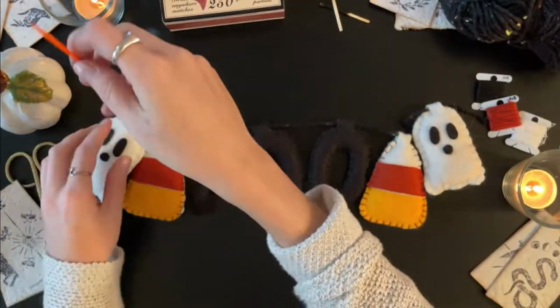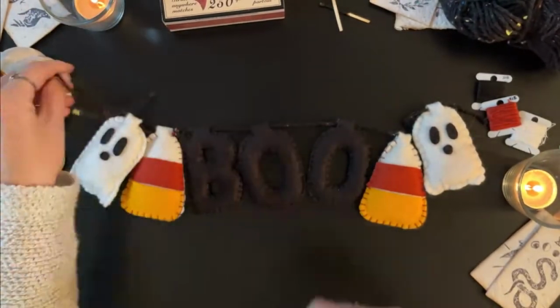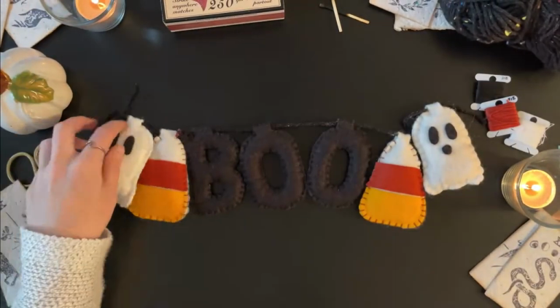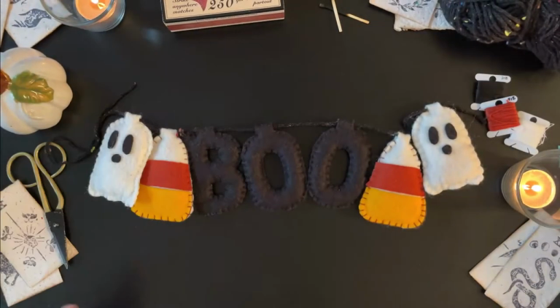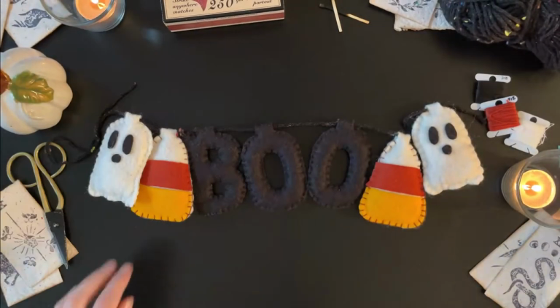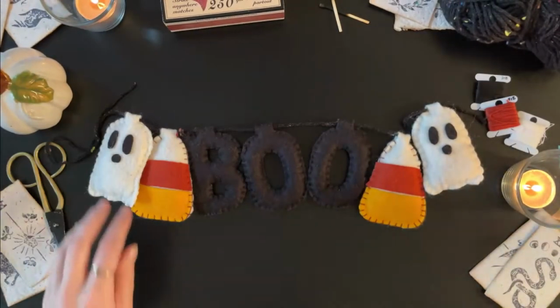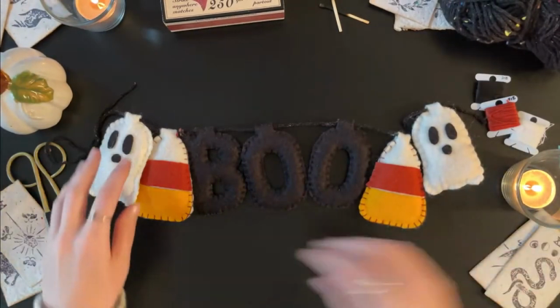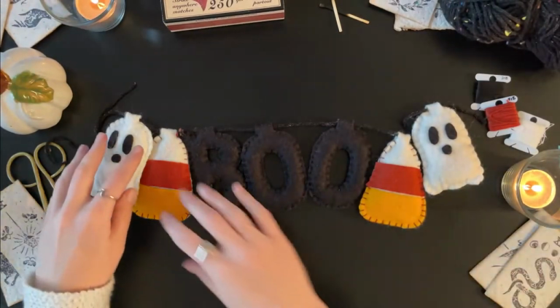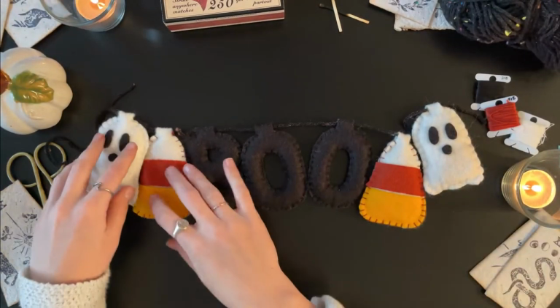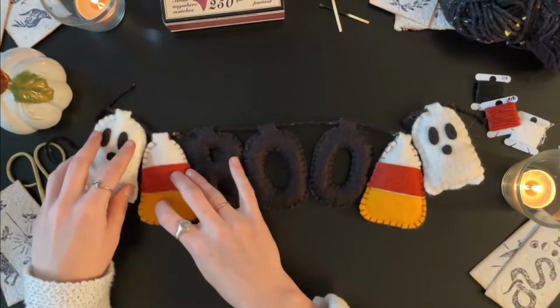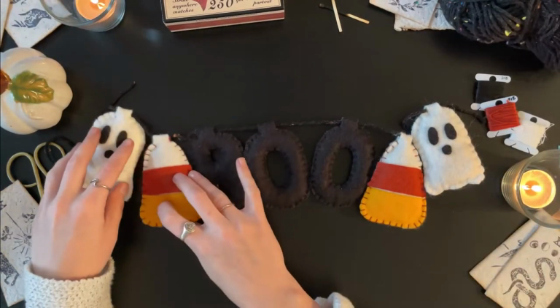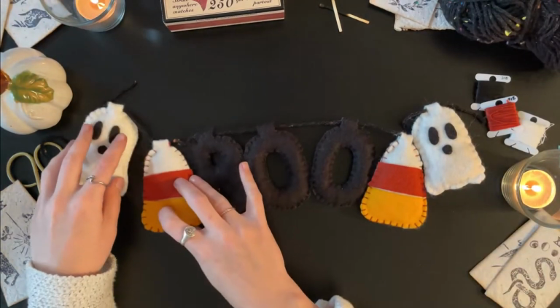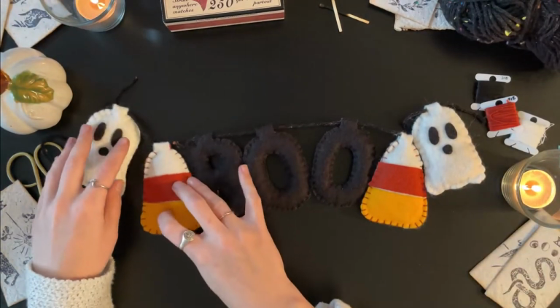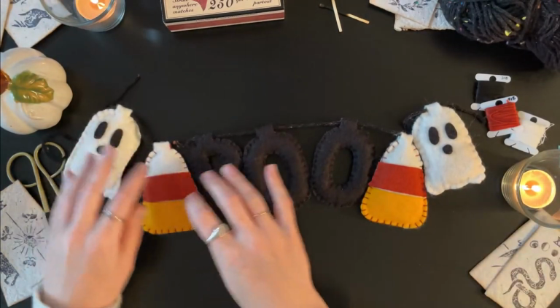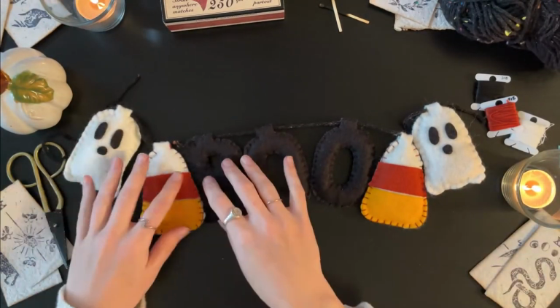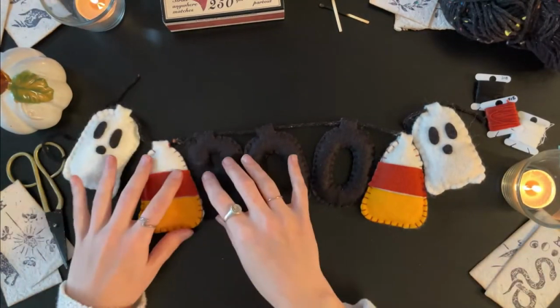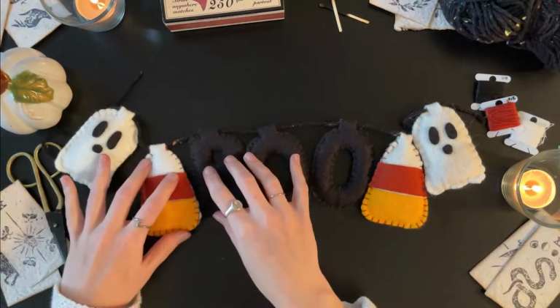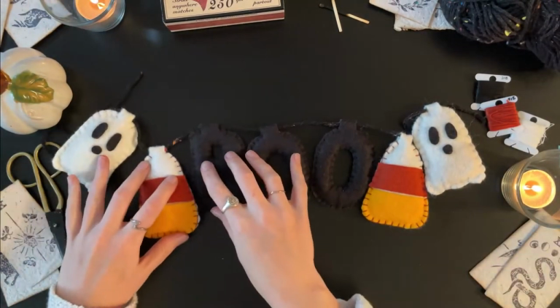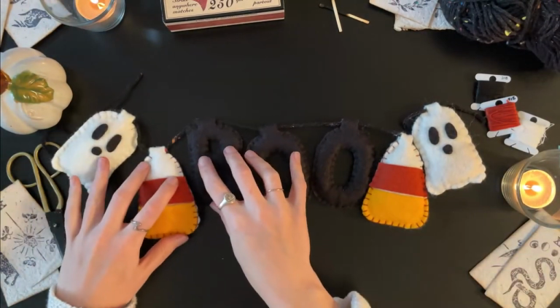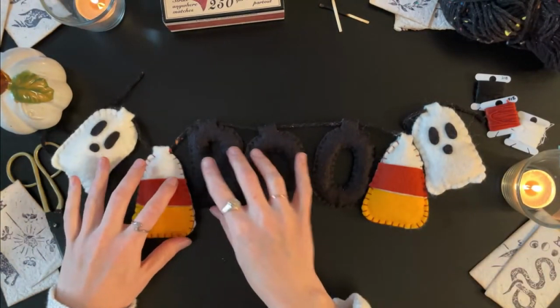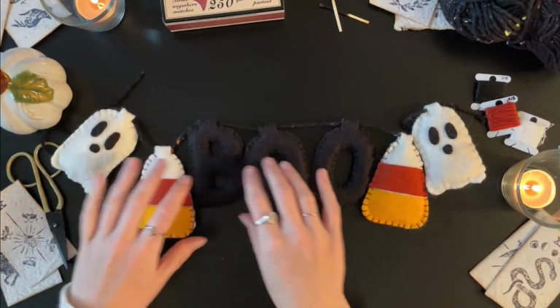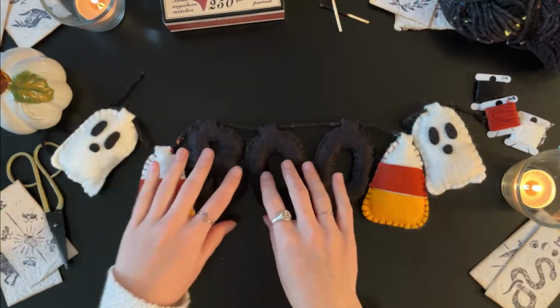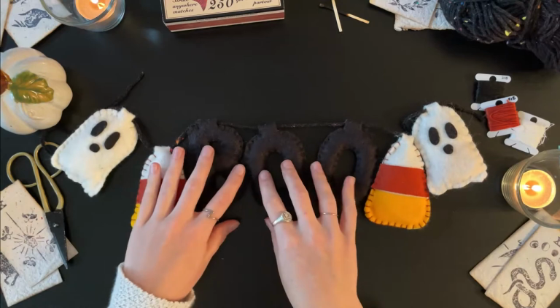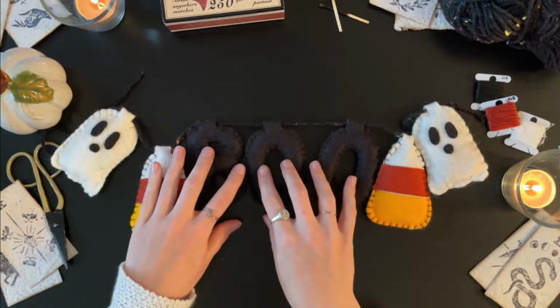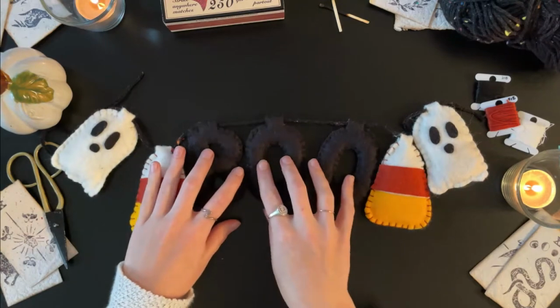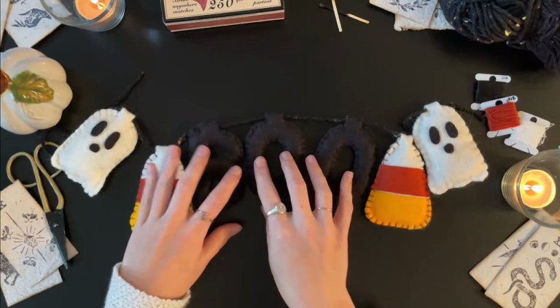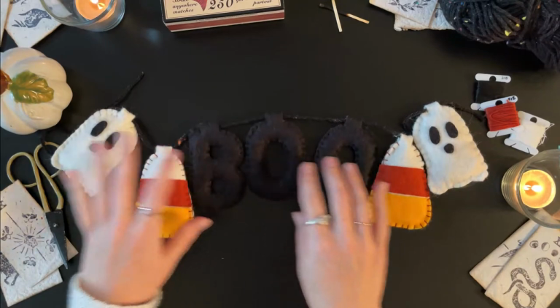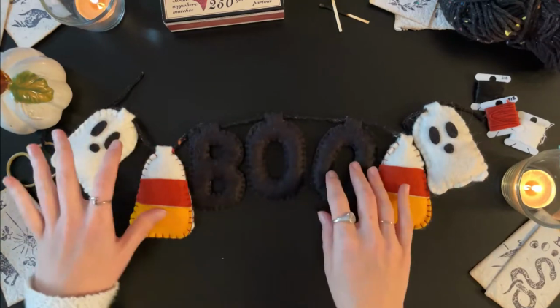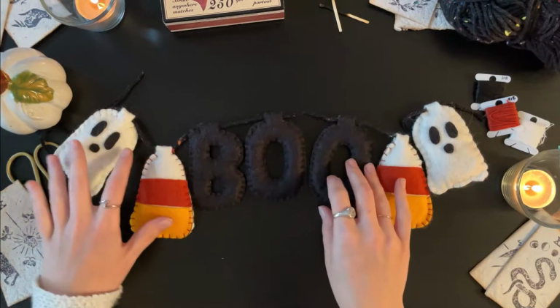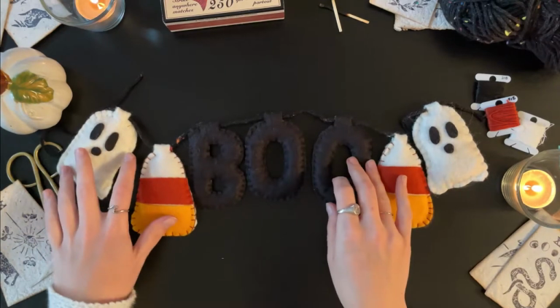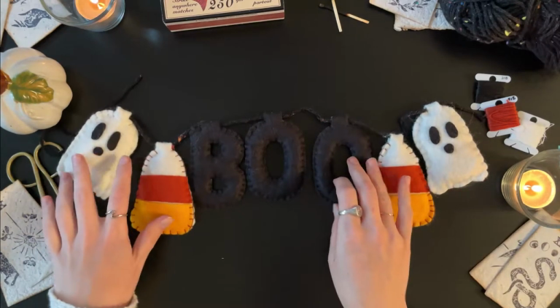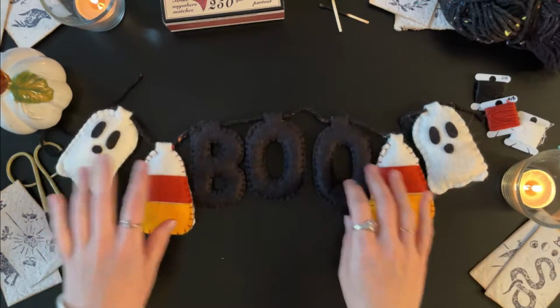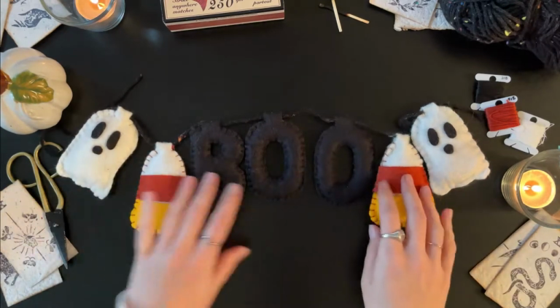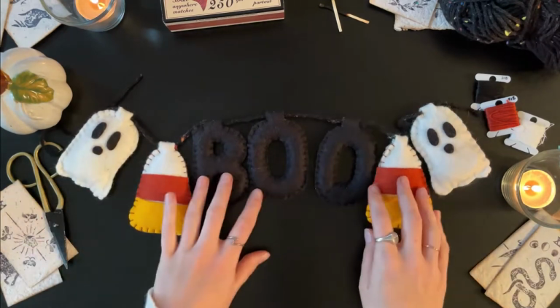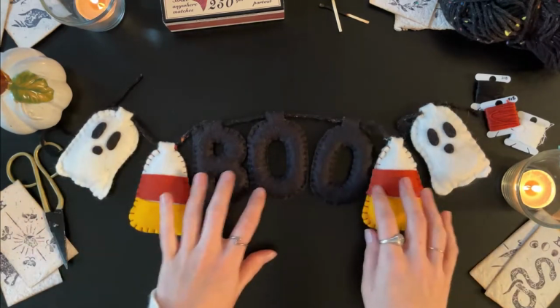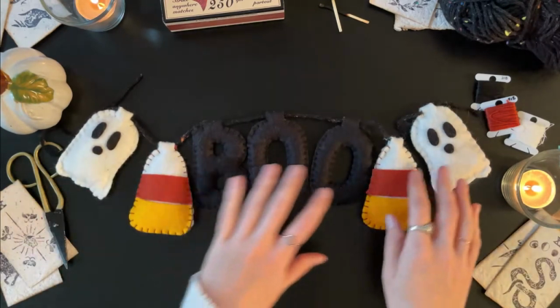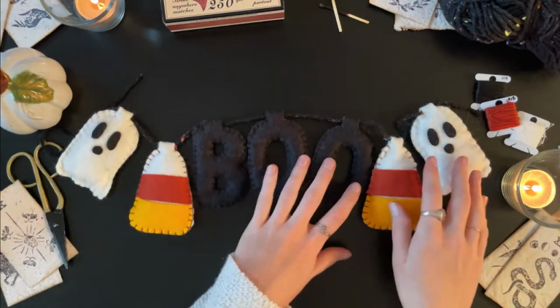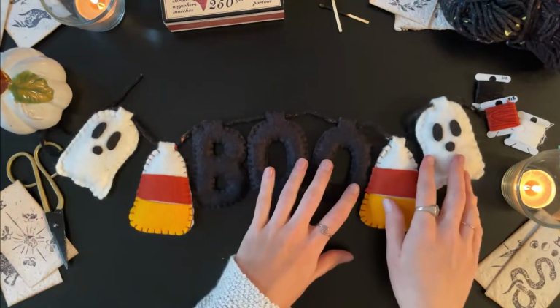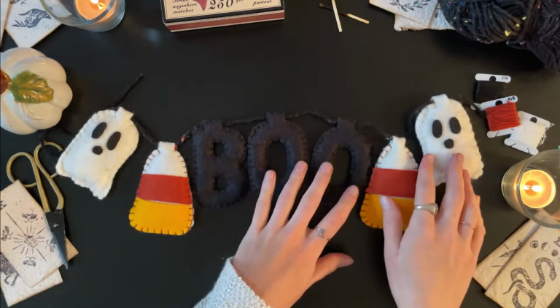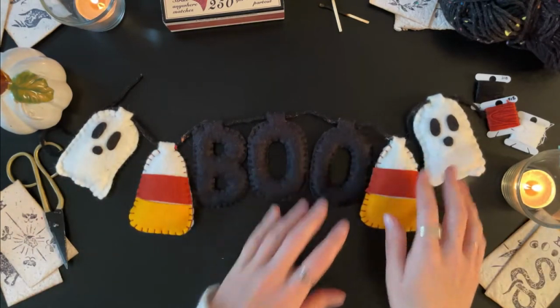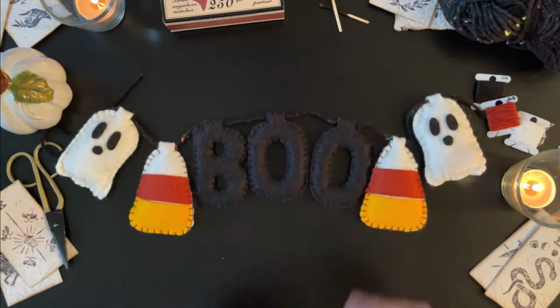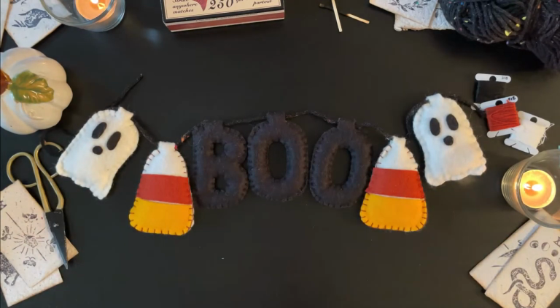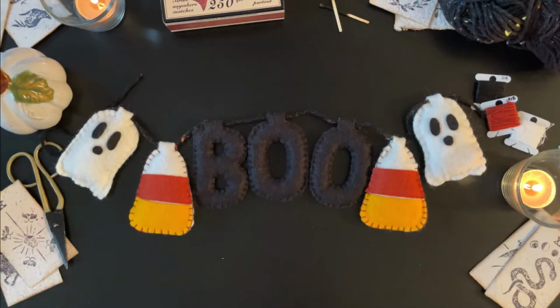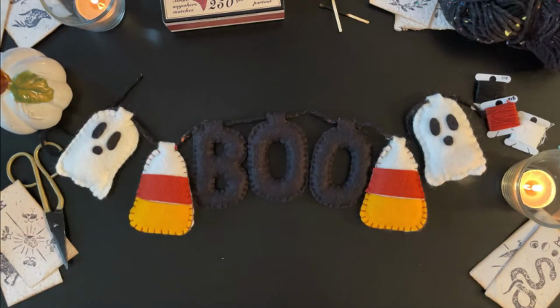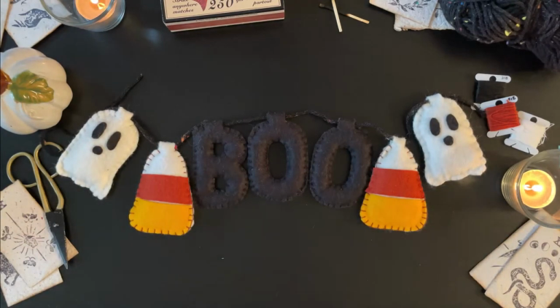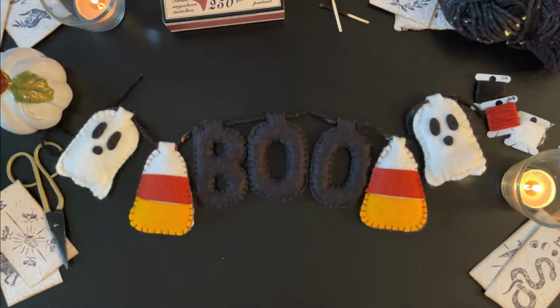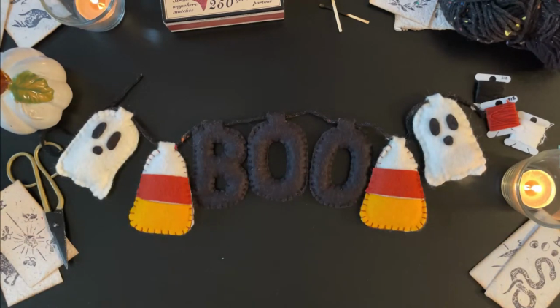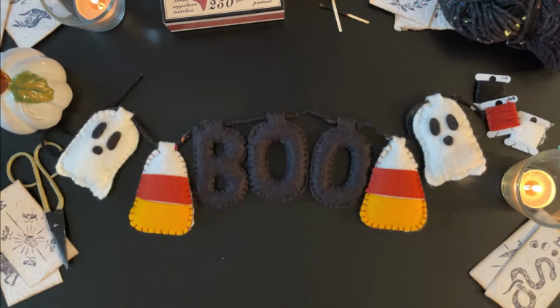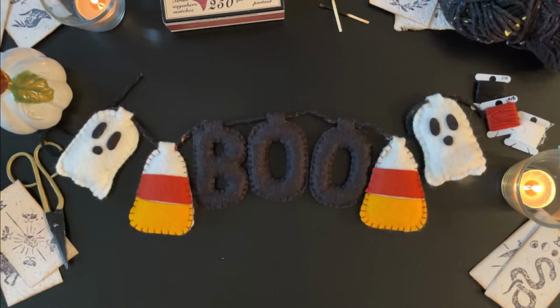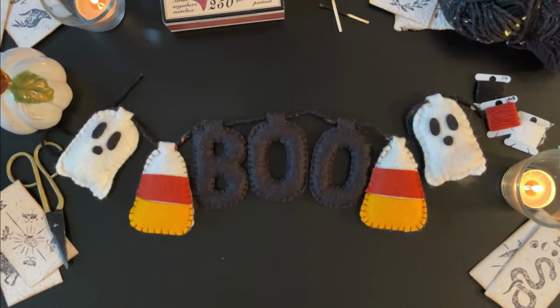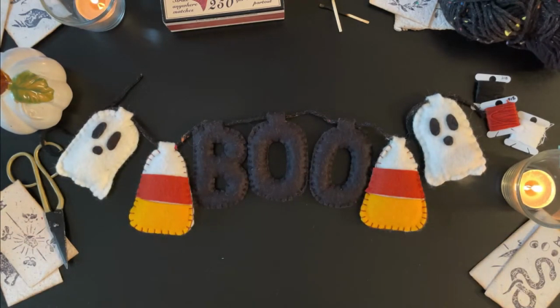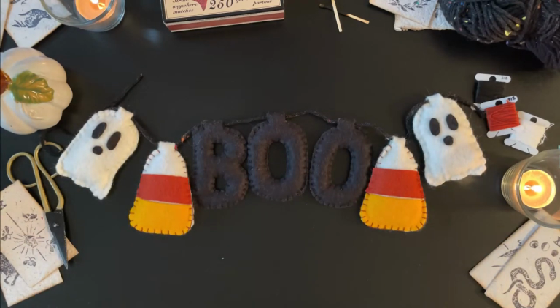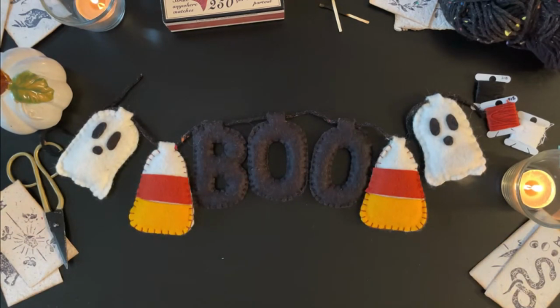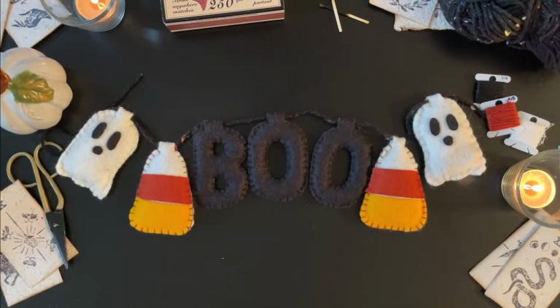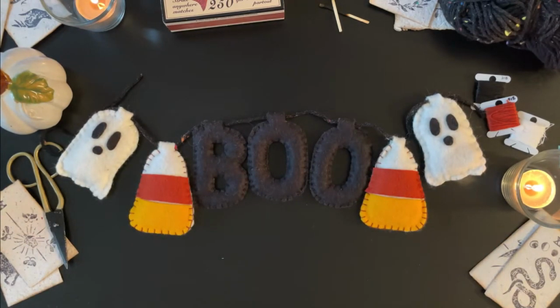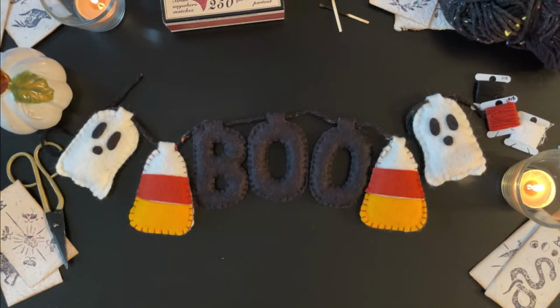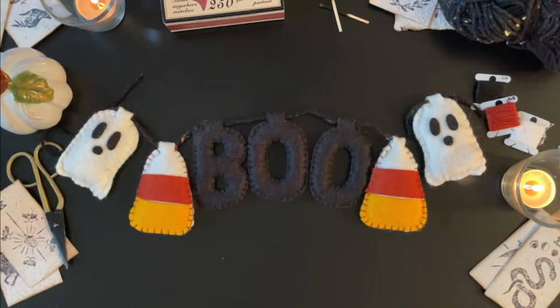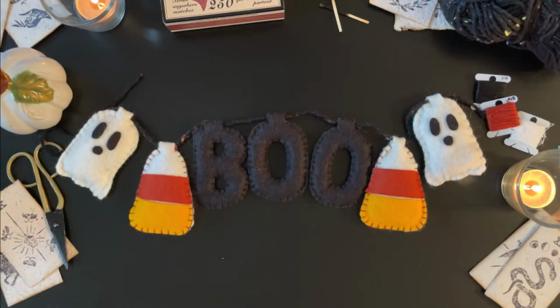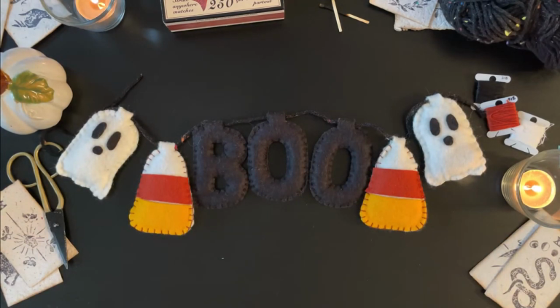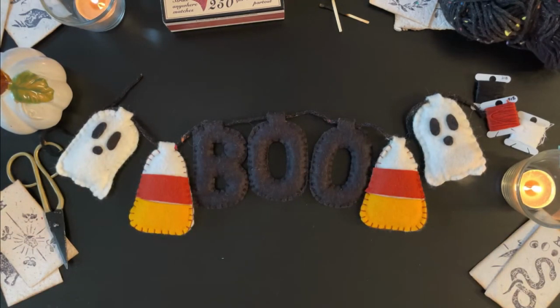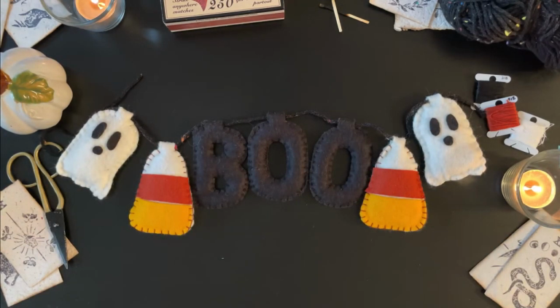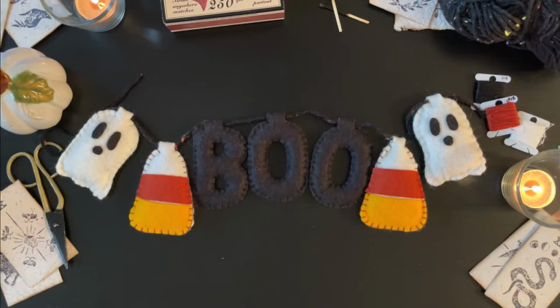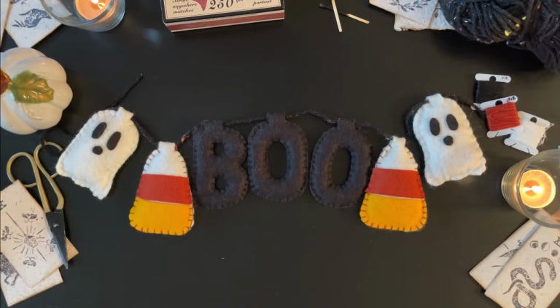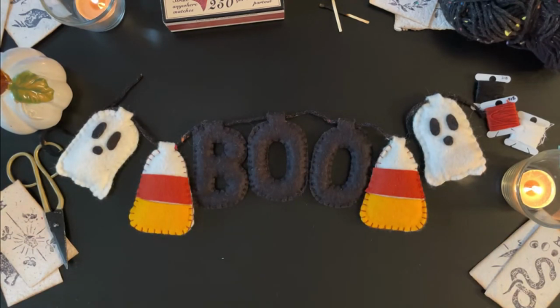And that's it! Your Halloween bunting is done! I hope you enjoyed this tutorial. Thanks so much for watching and I'll see you next week!